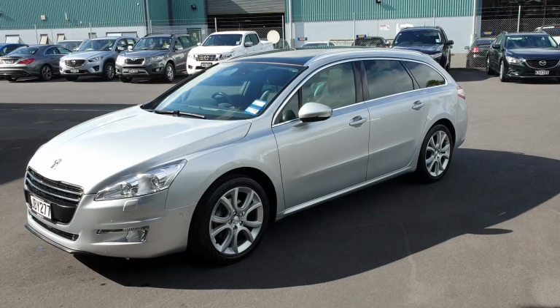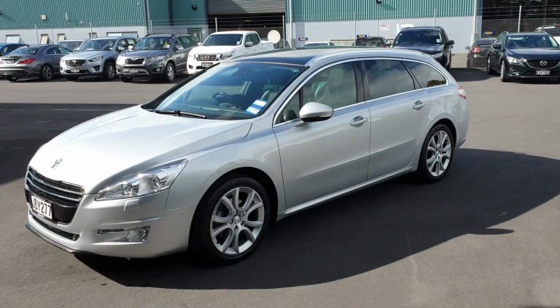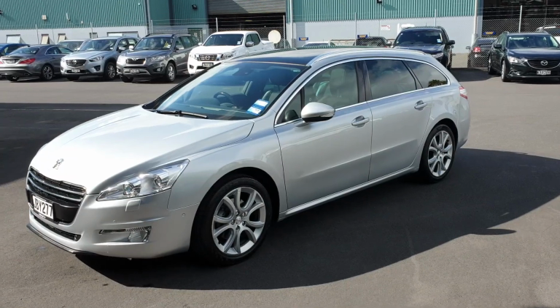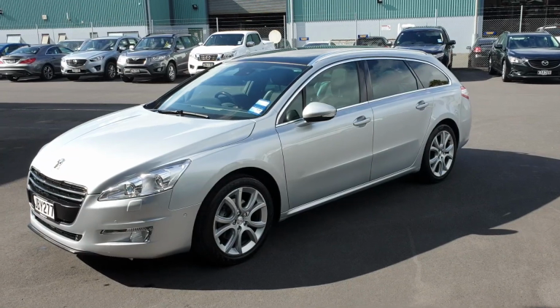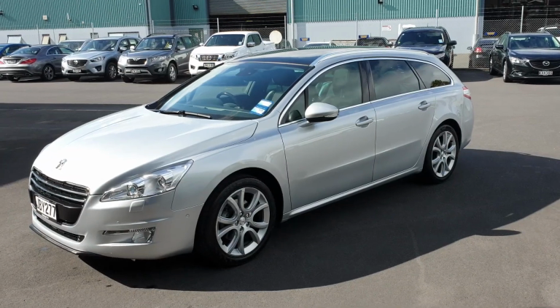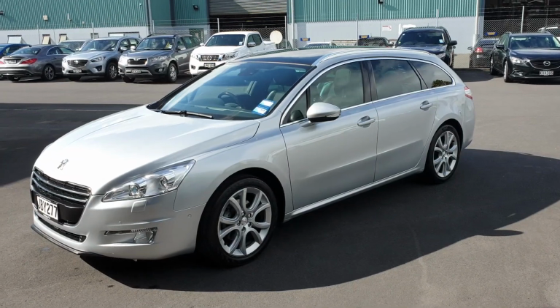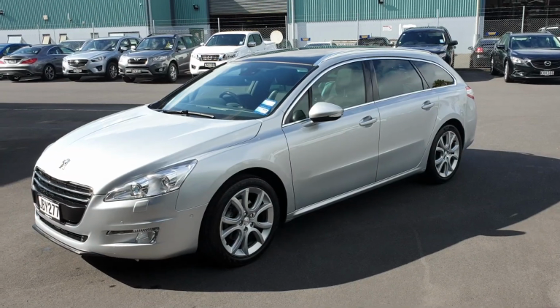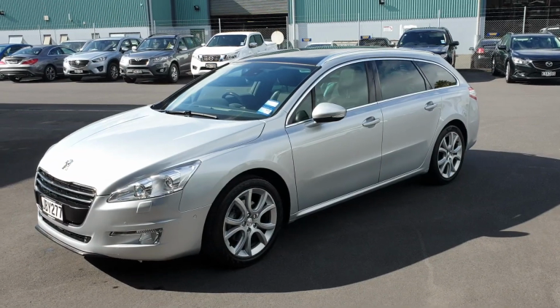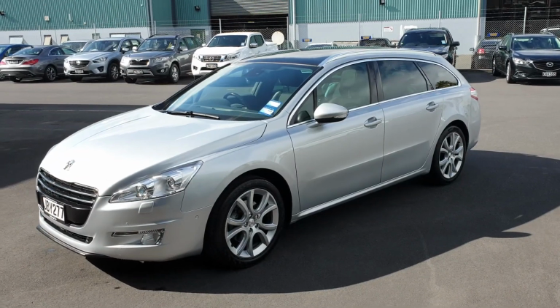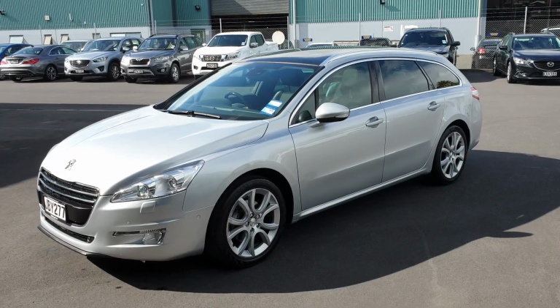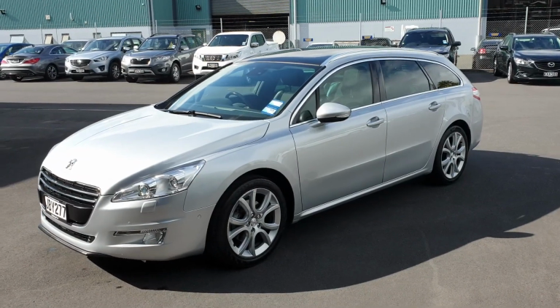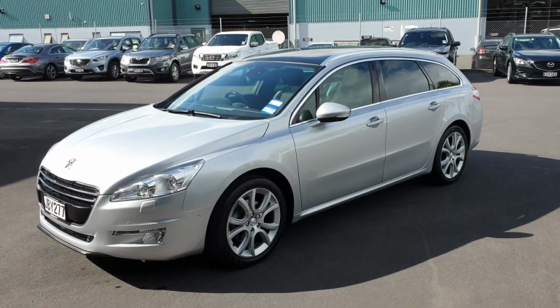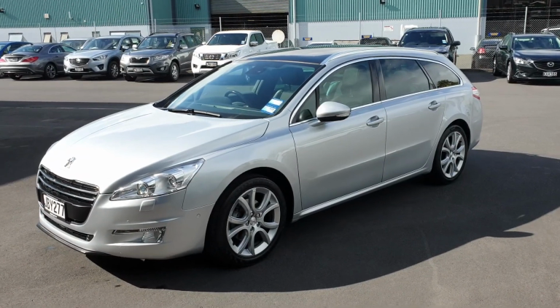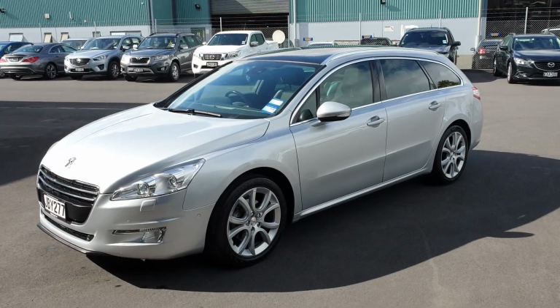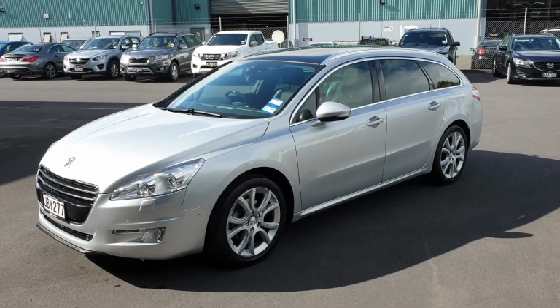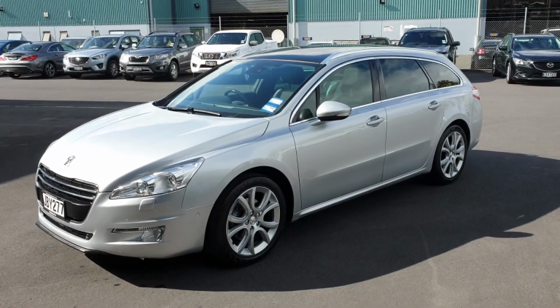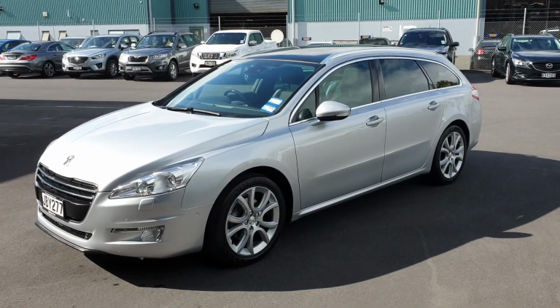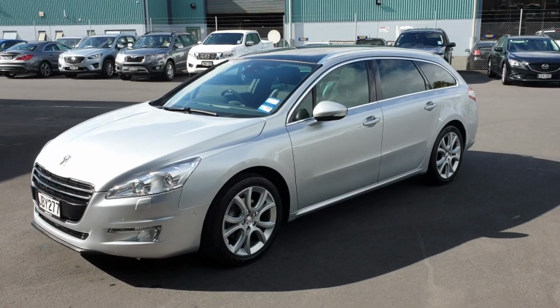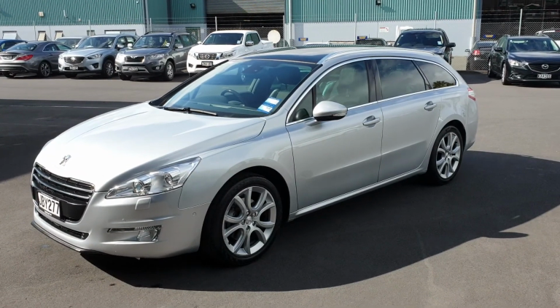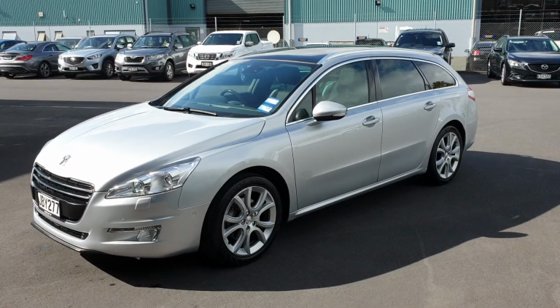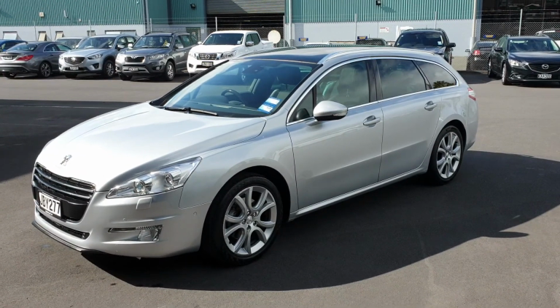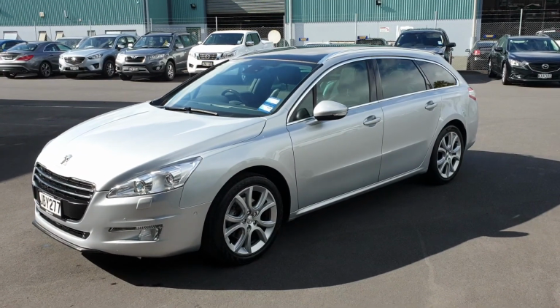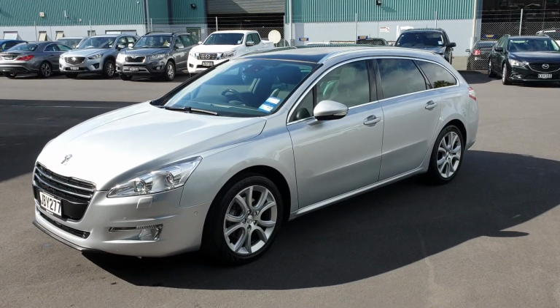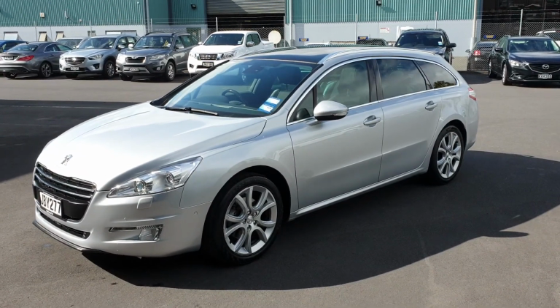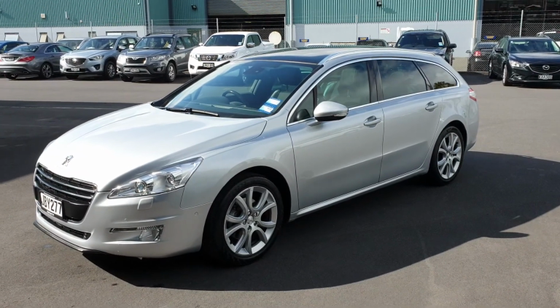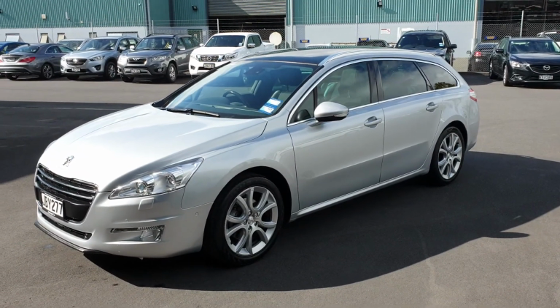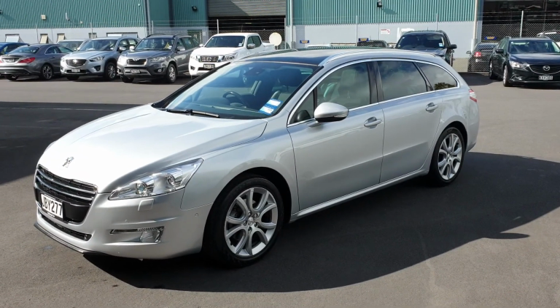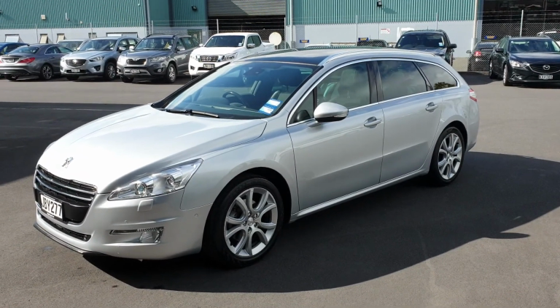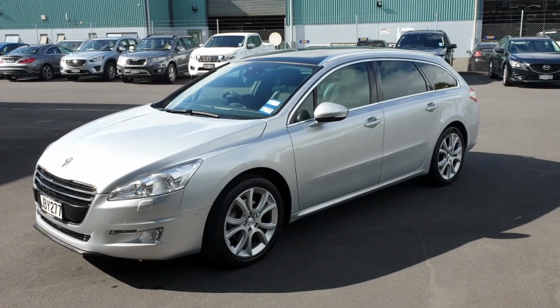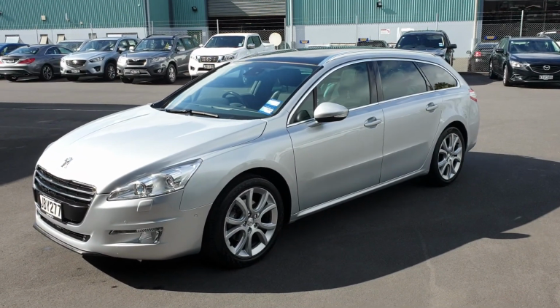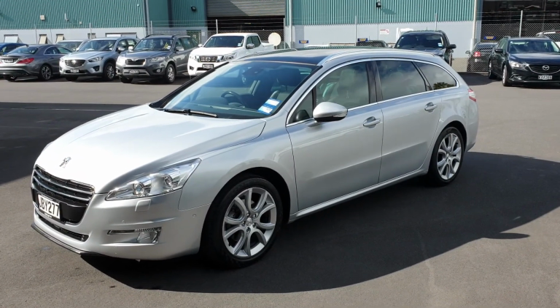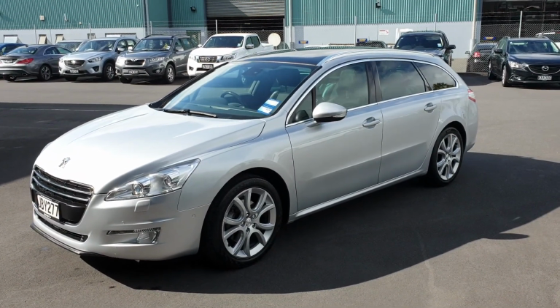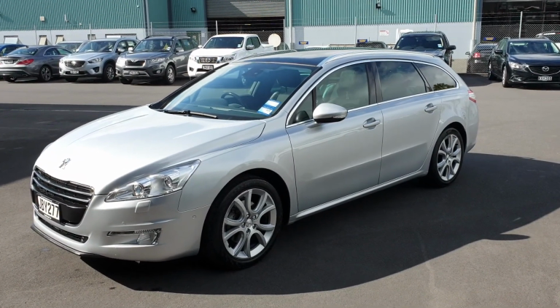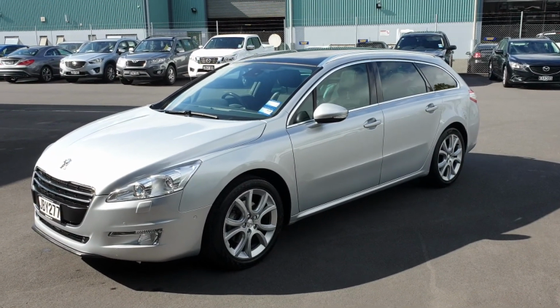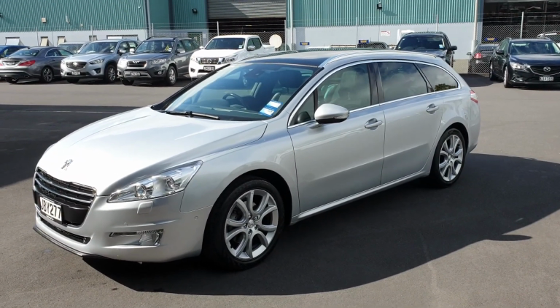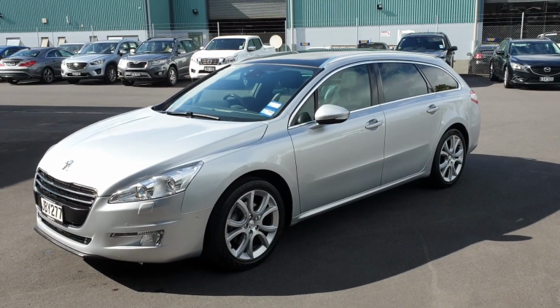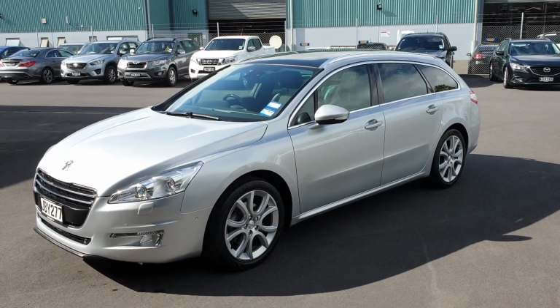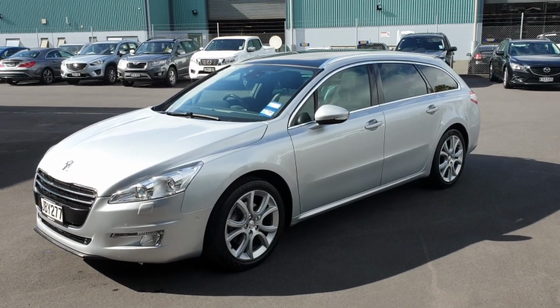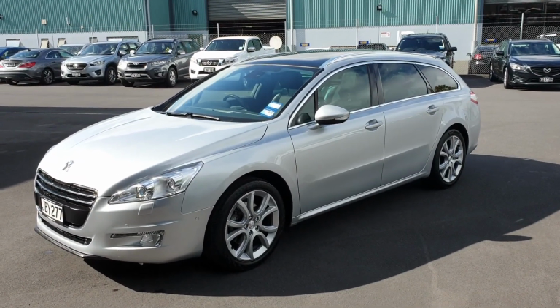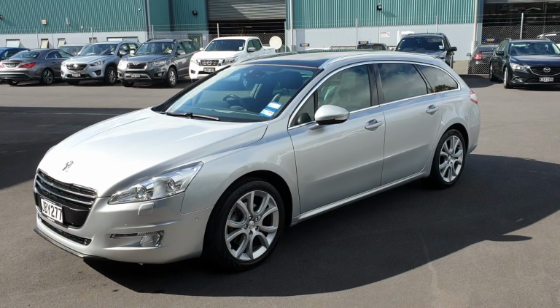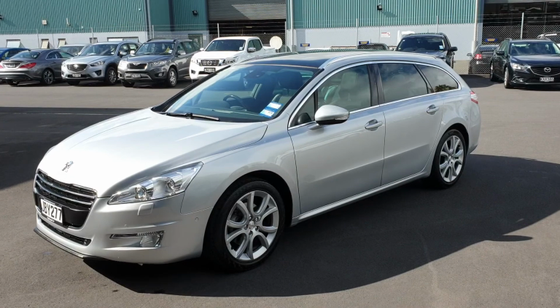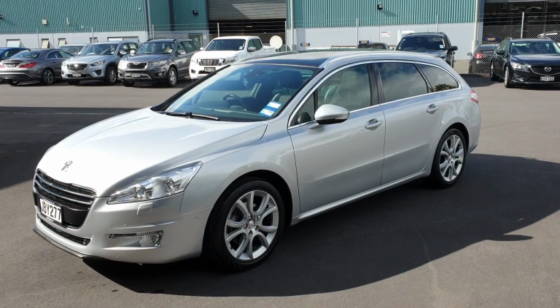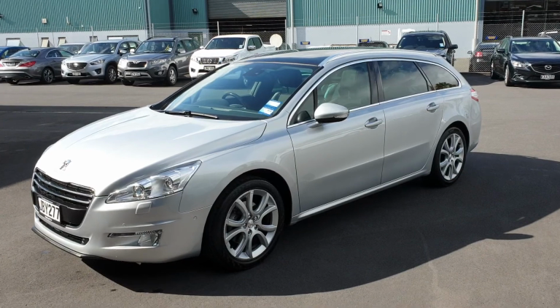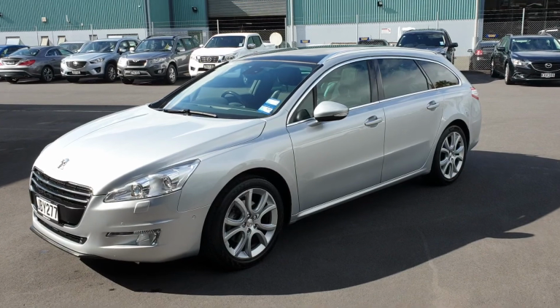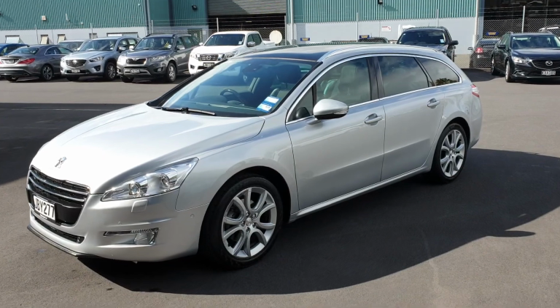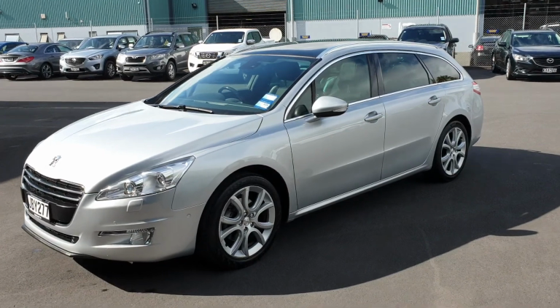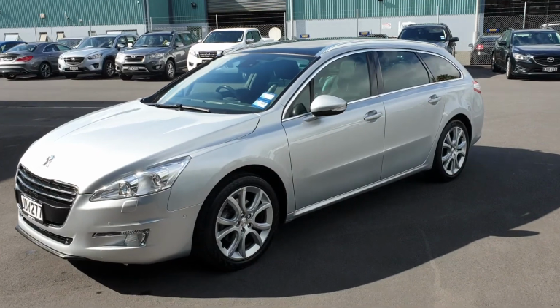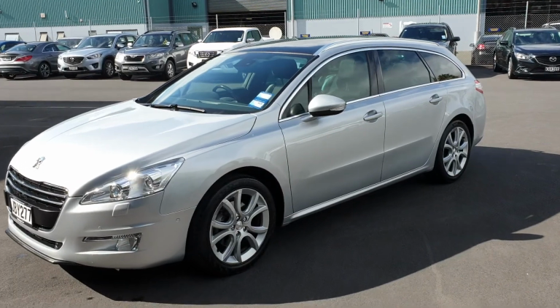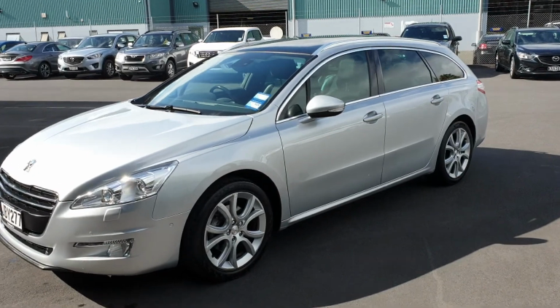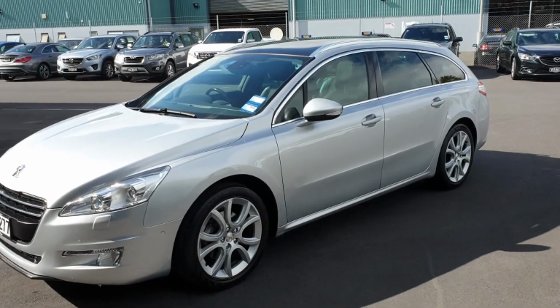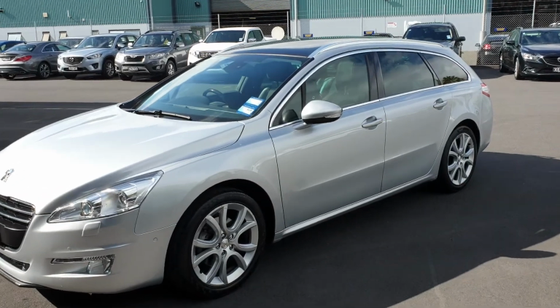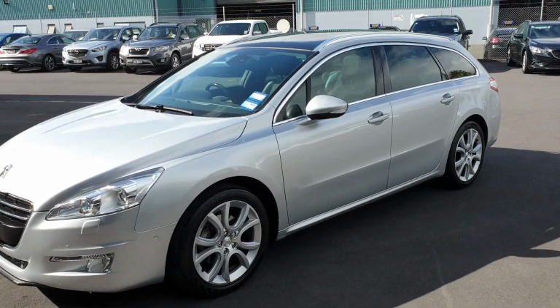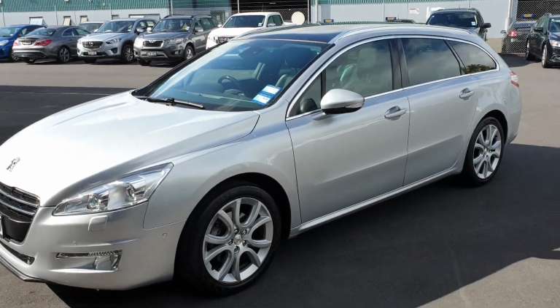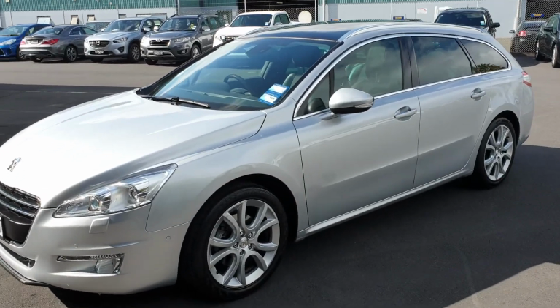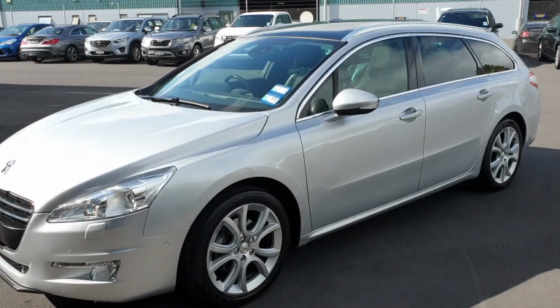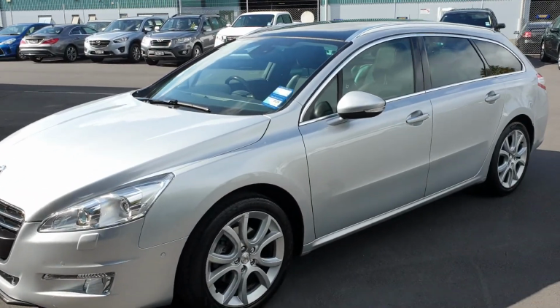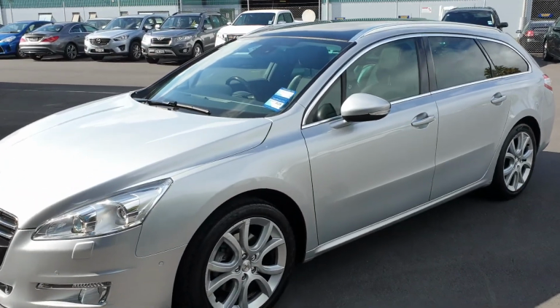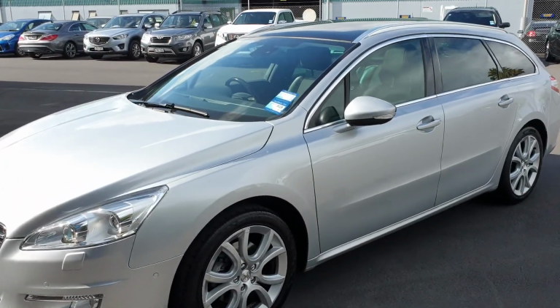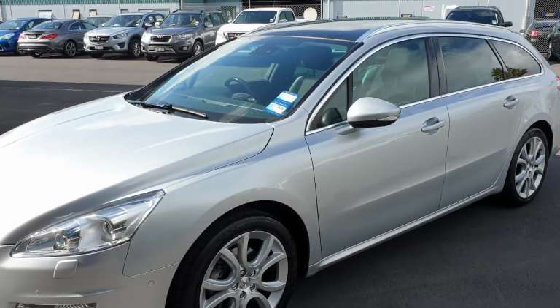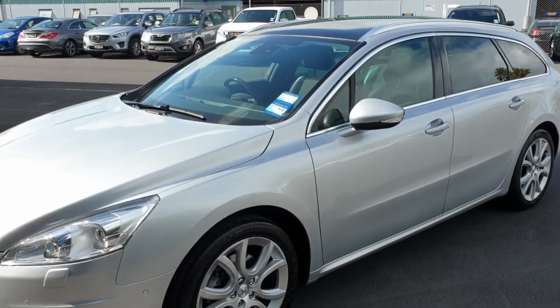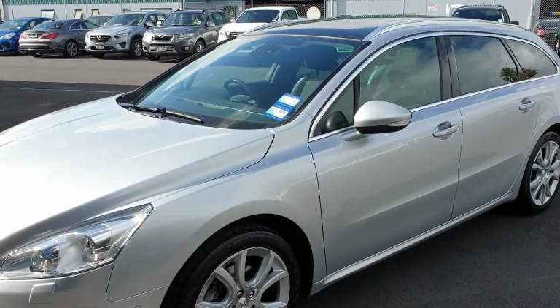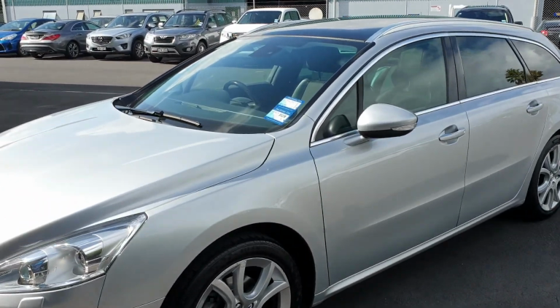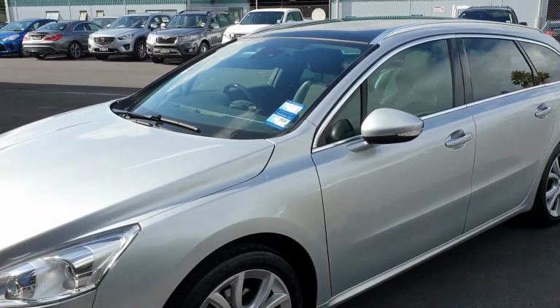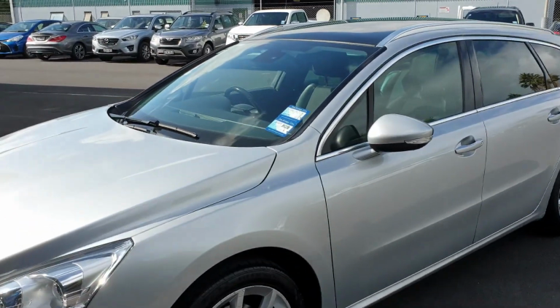G'day Tim, Nick here from Advantage Cars, just doing that walk-around video for you on our Peugeot 508 here.